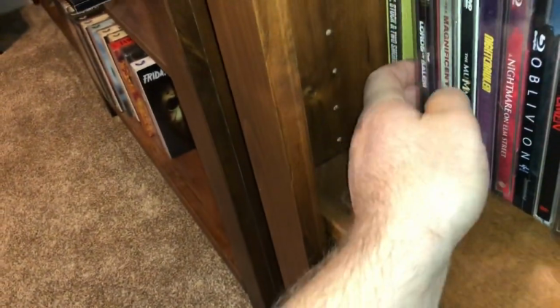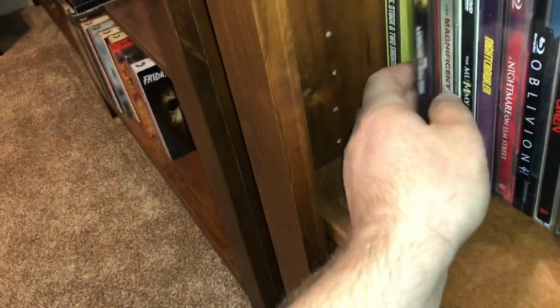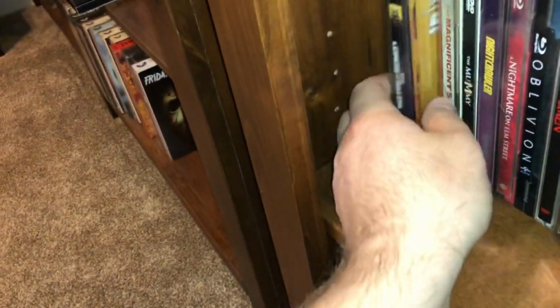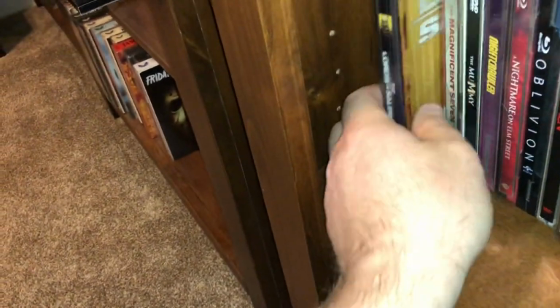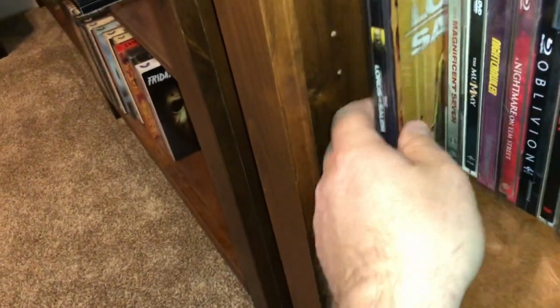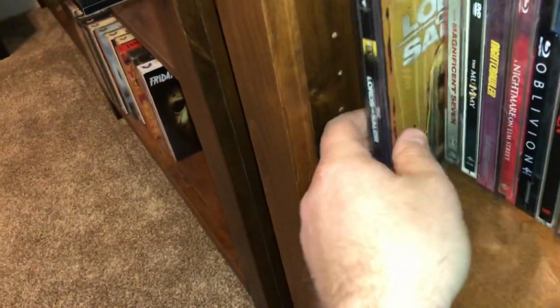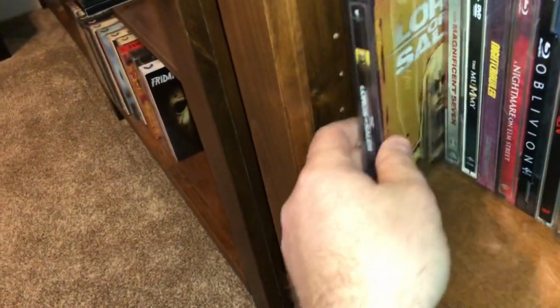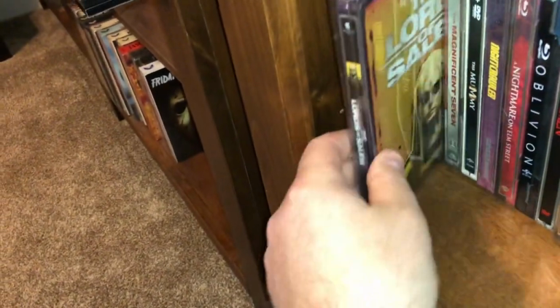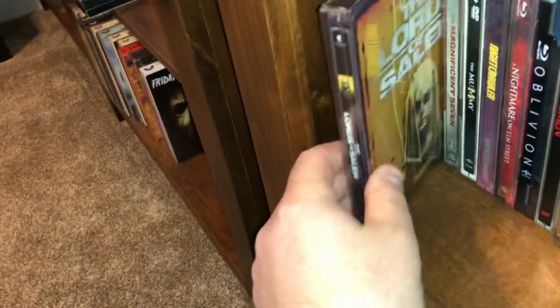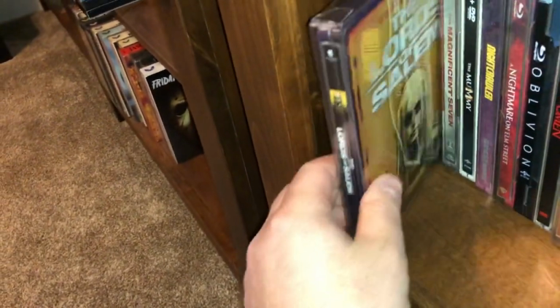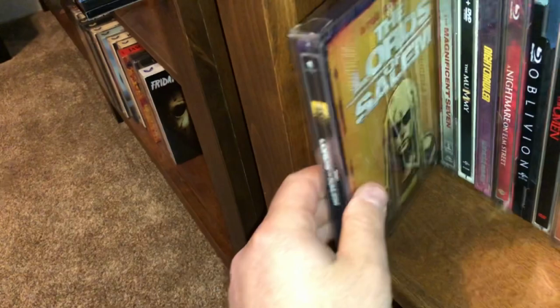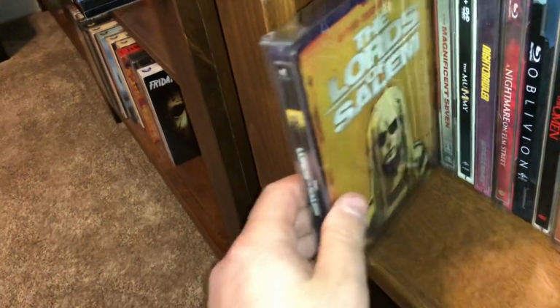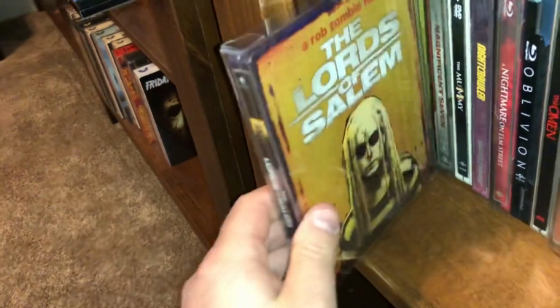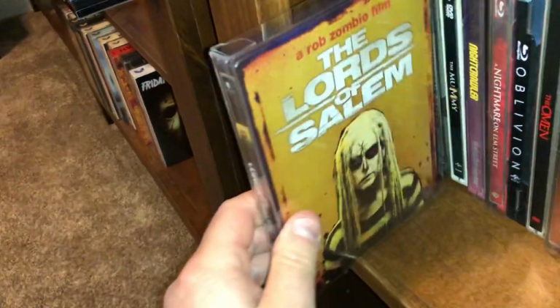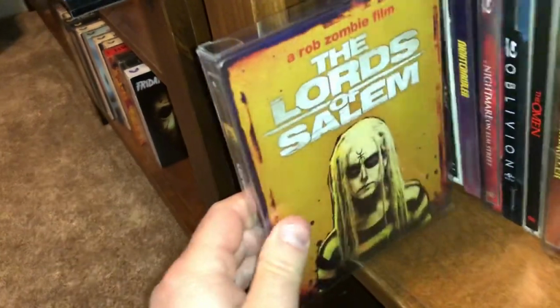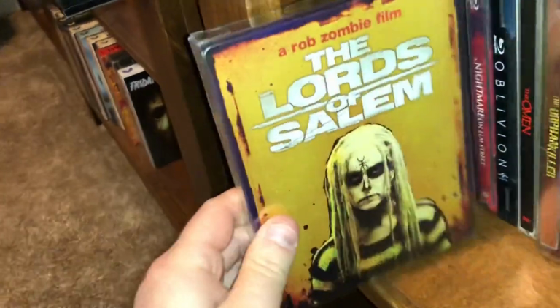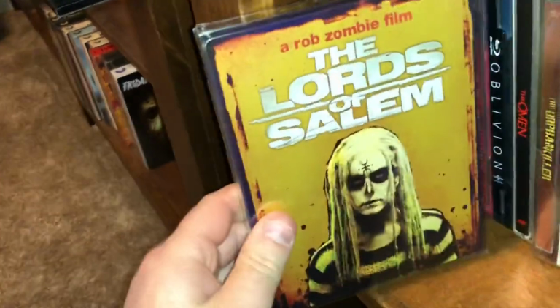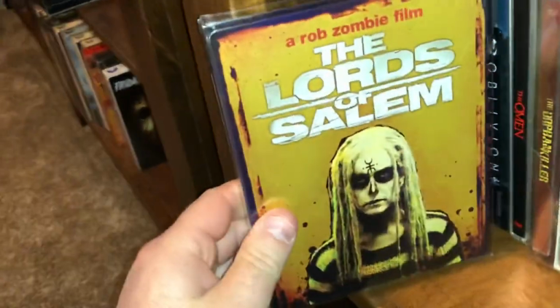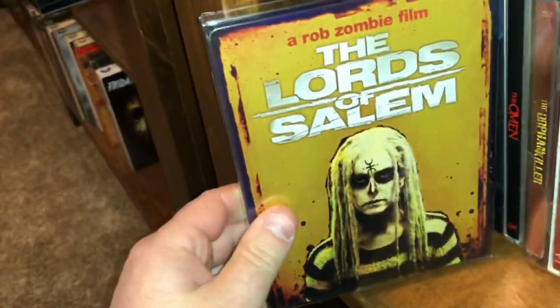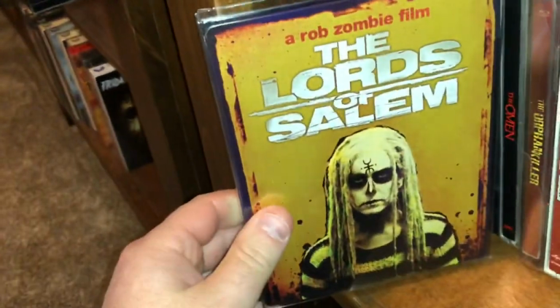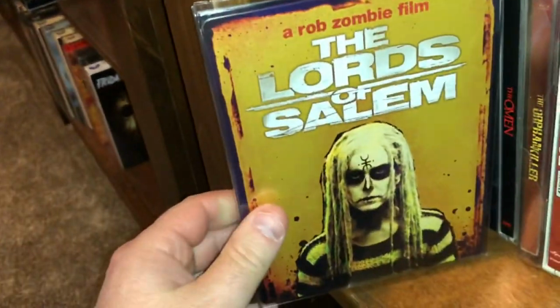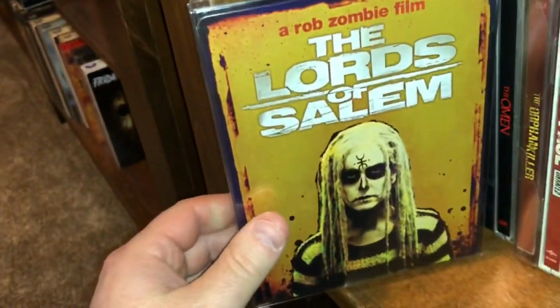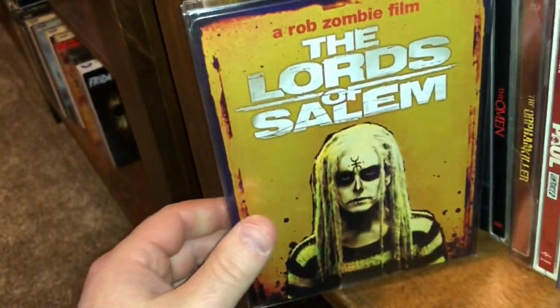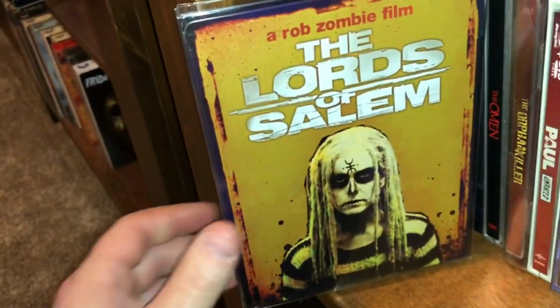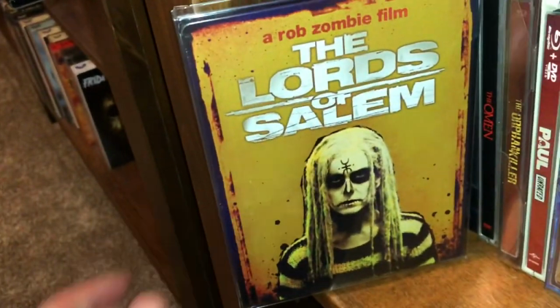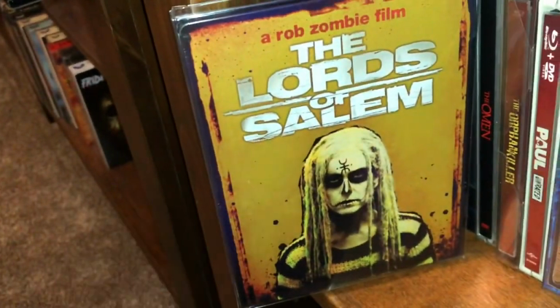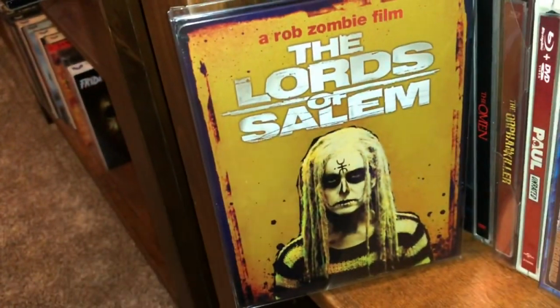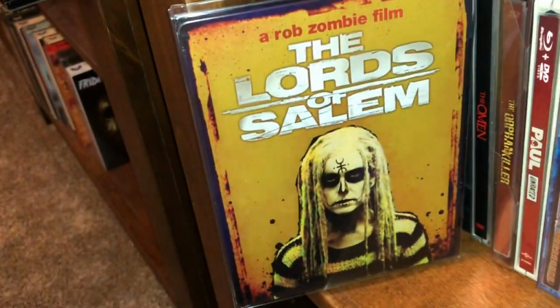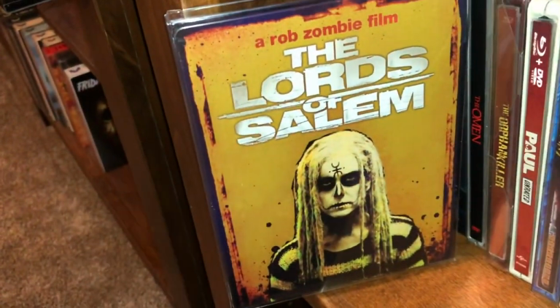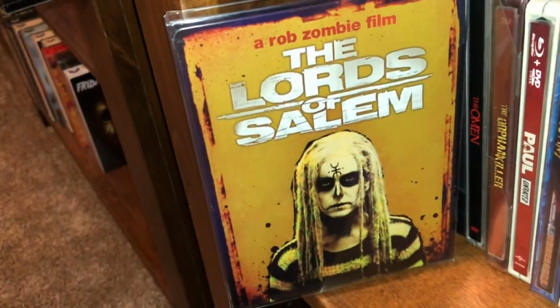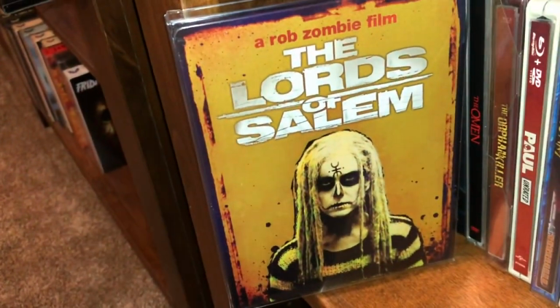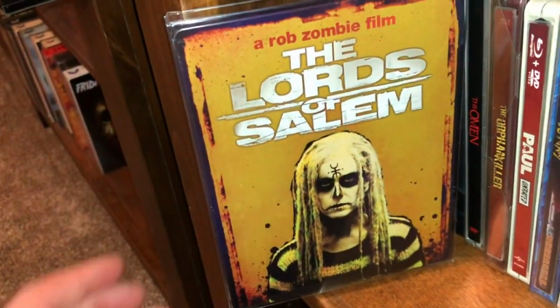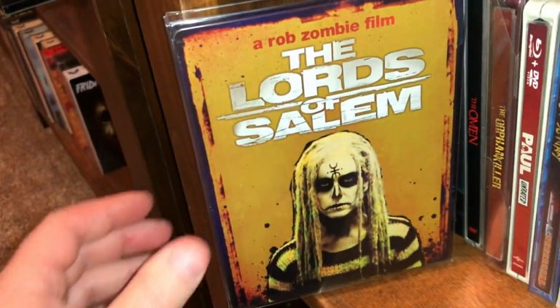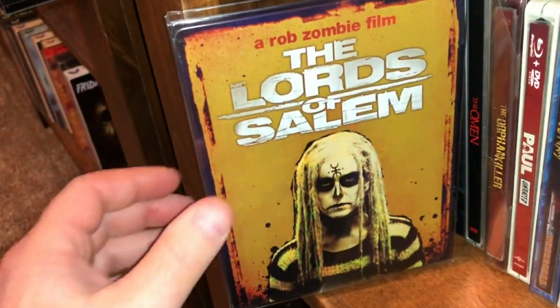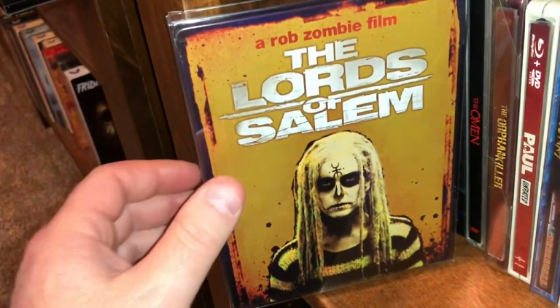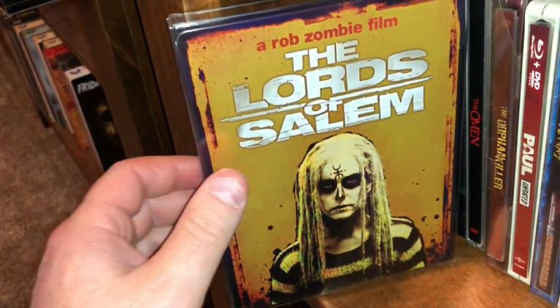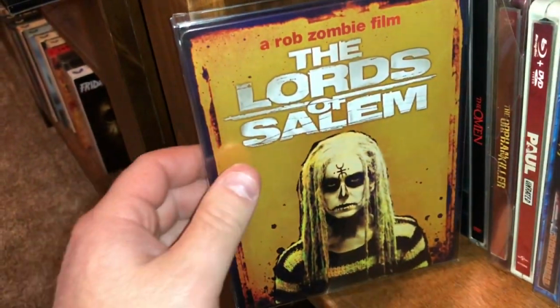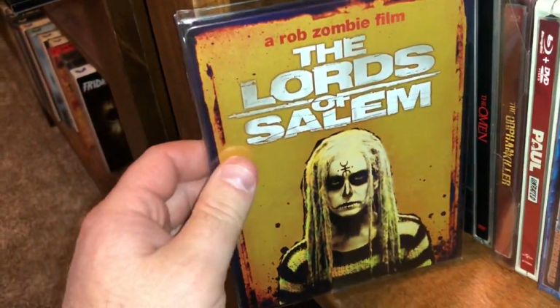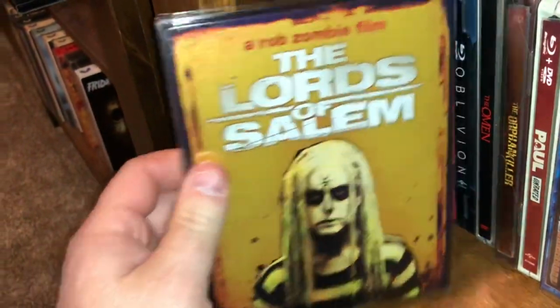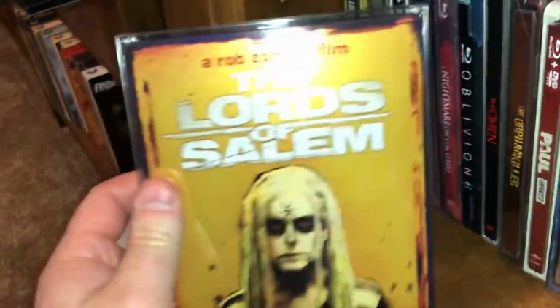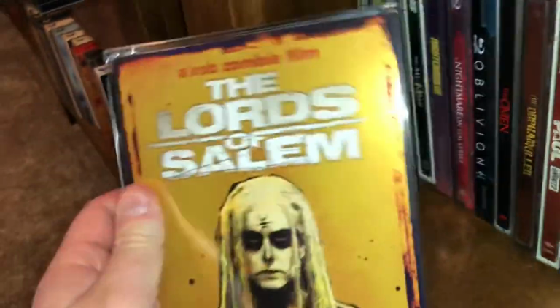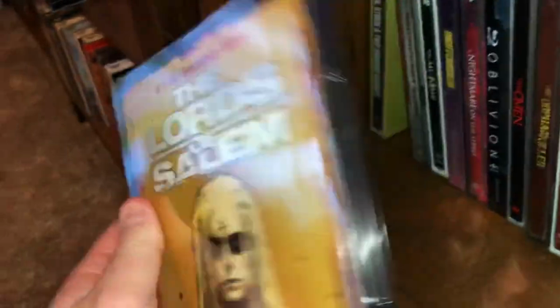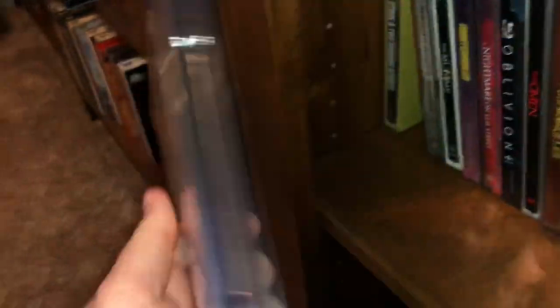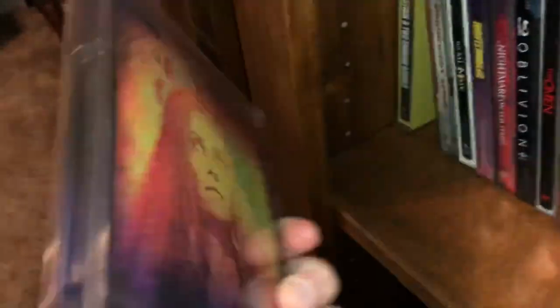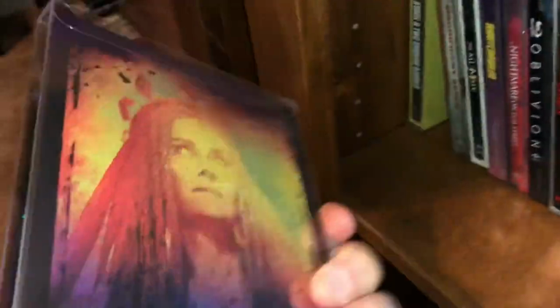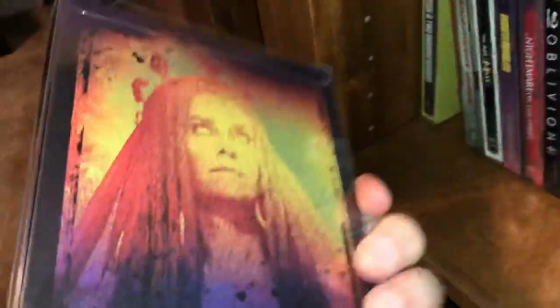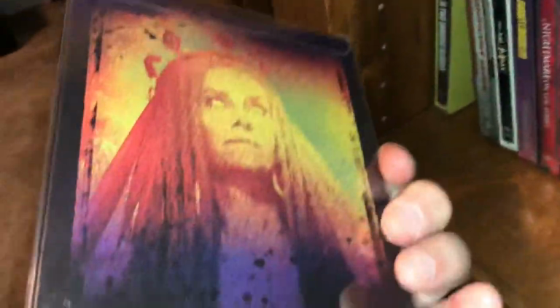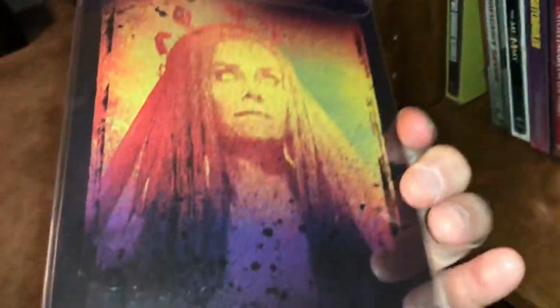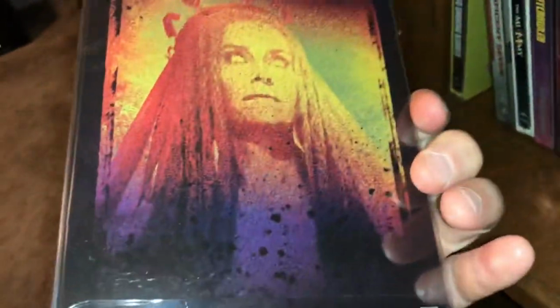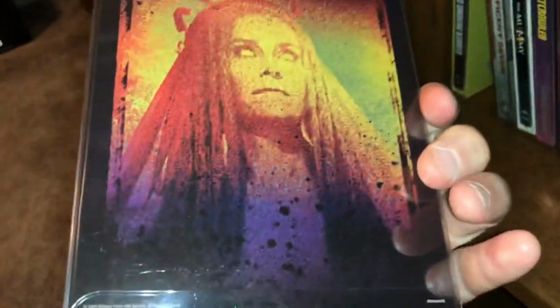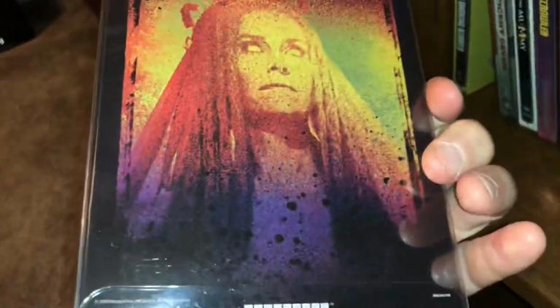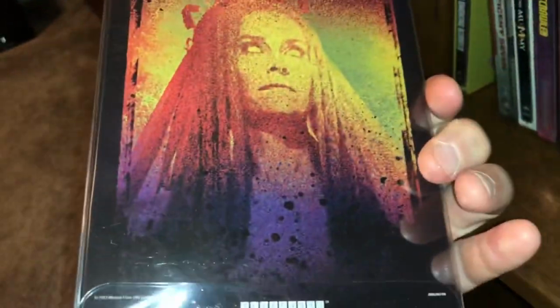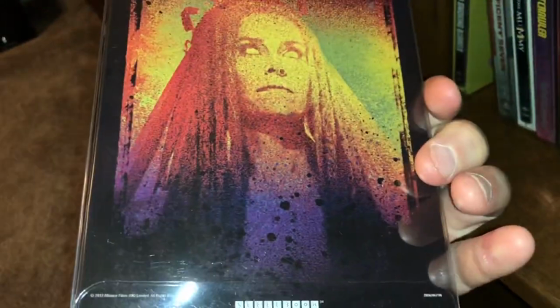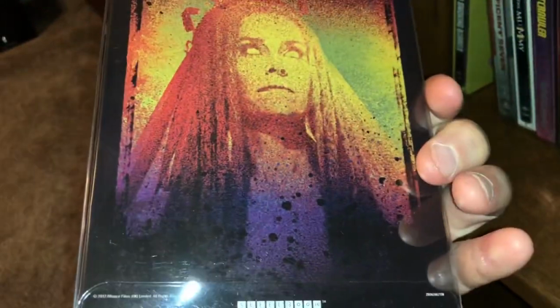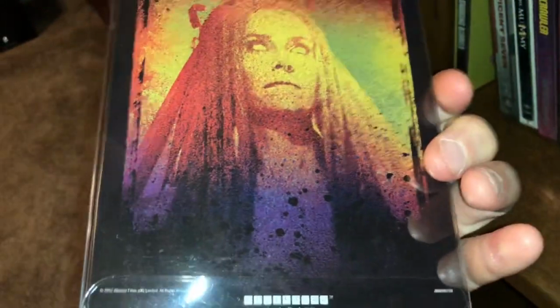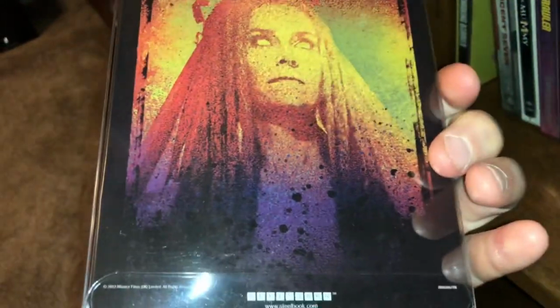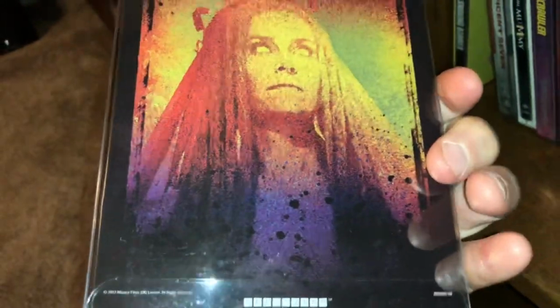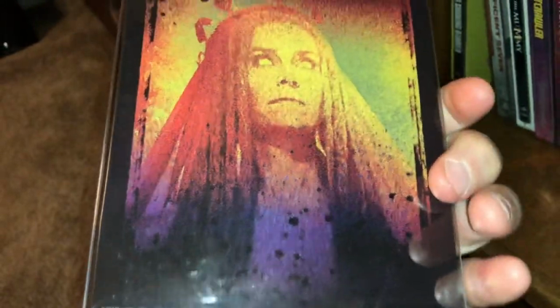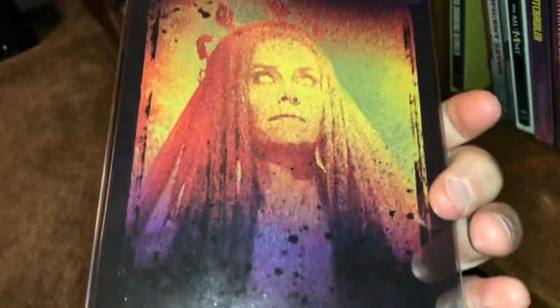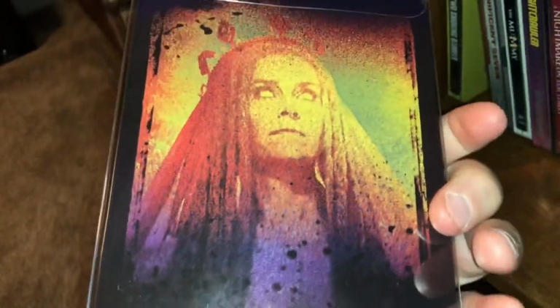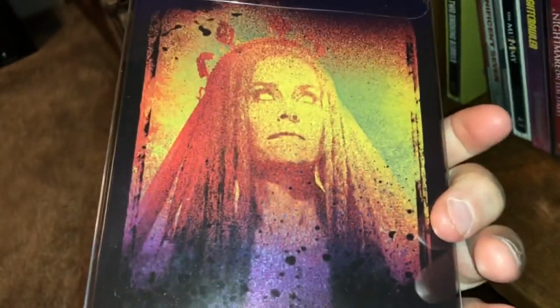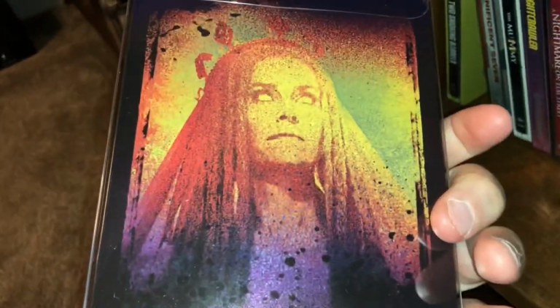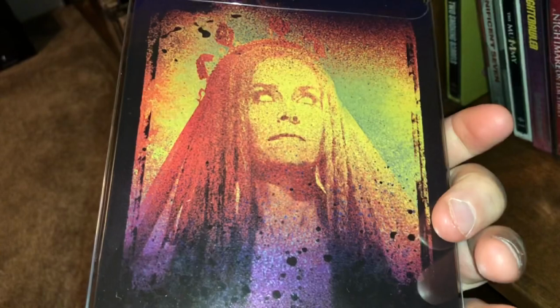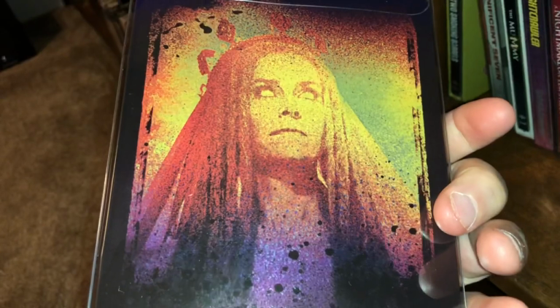There's a Rob Zombie film called The Lords of Salem with a witchcraft horror theme to it.